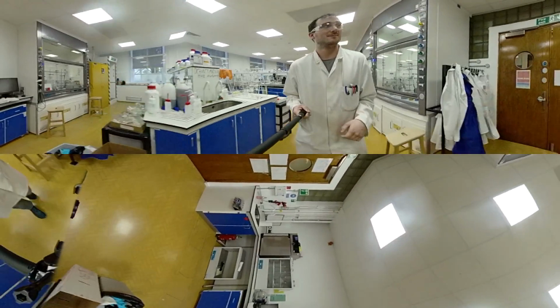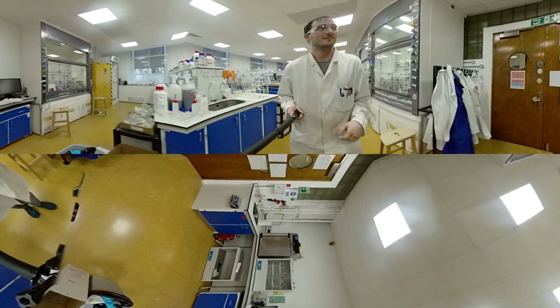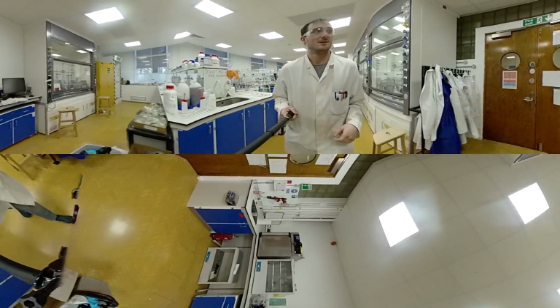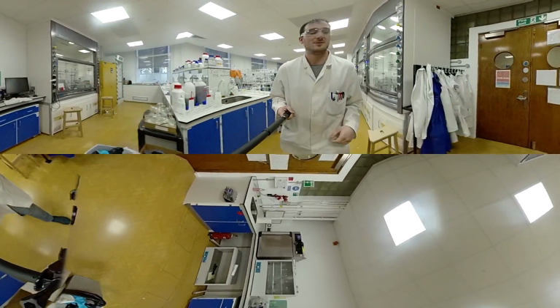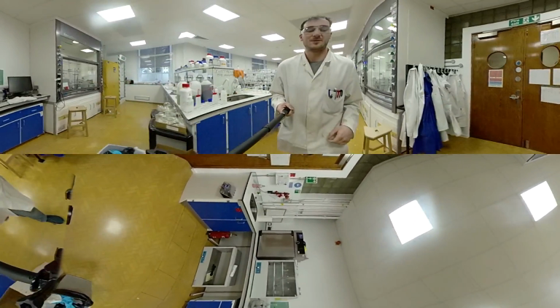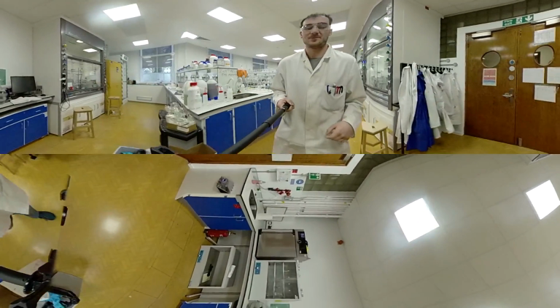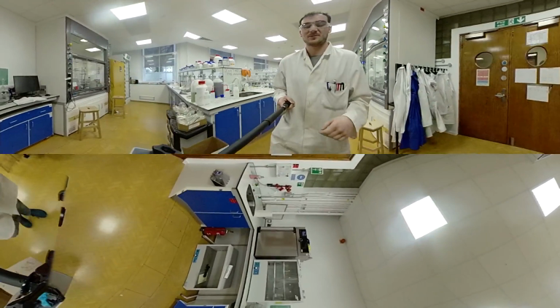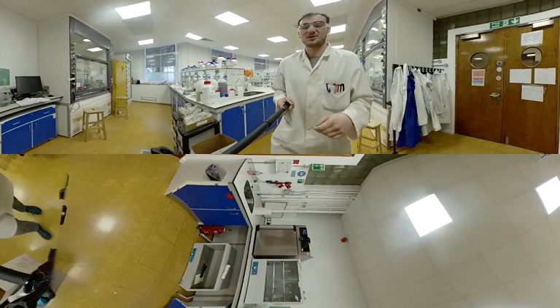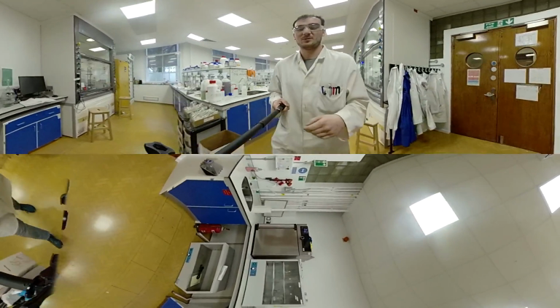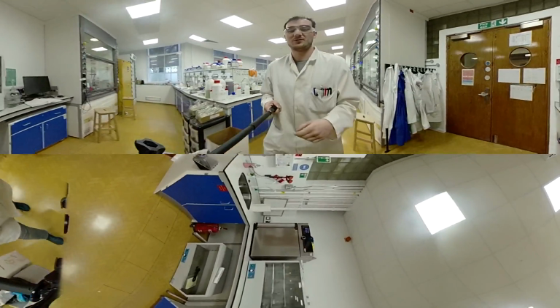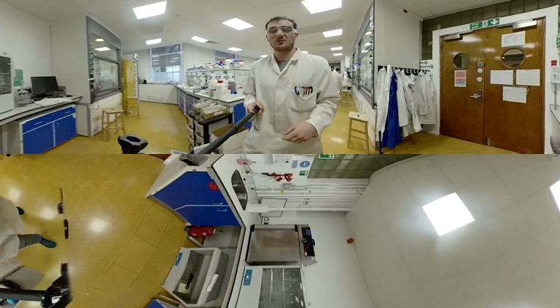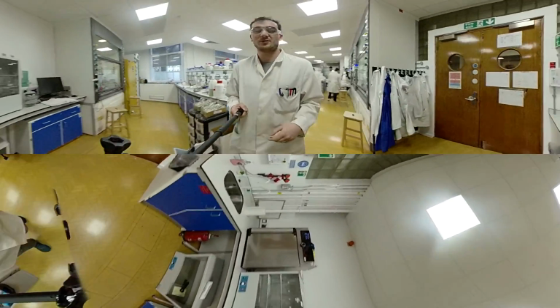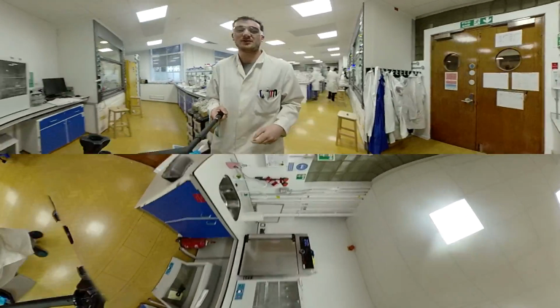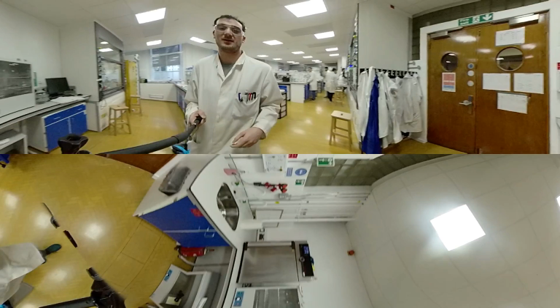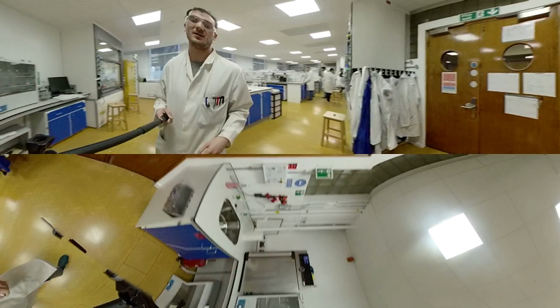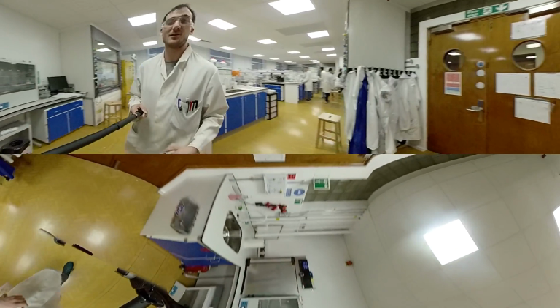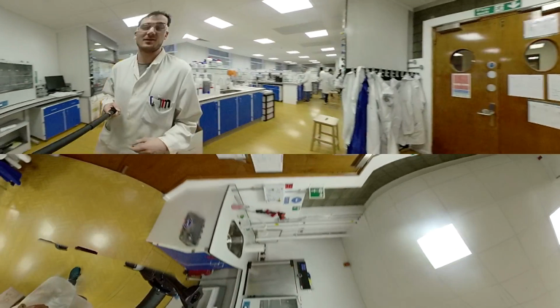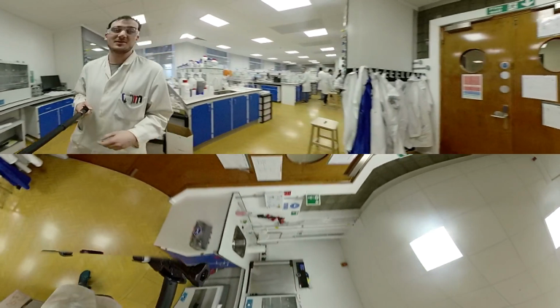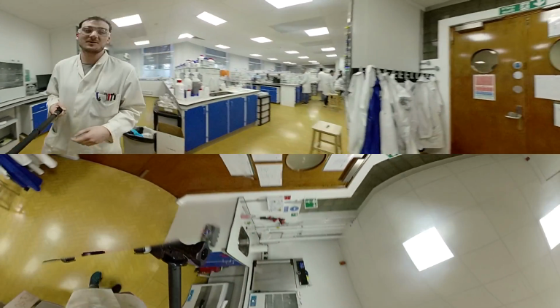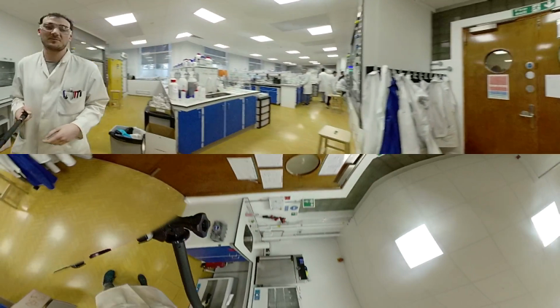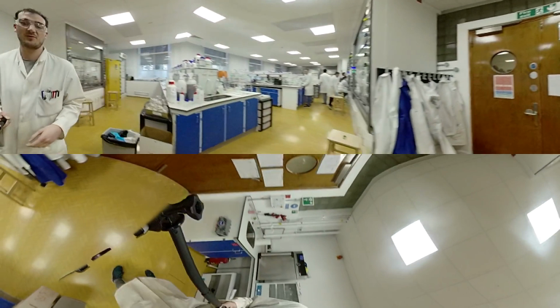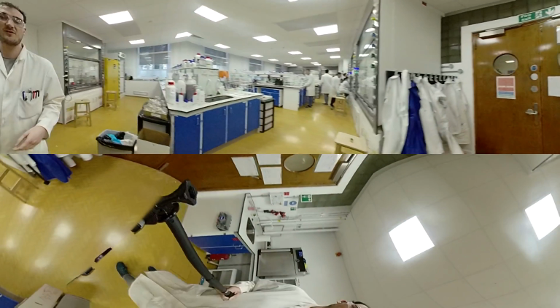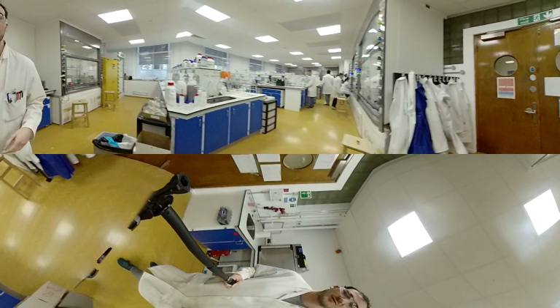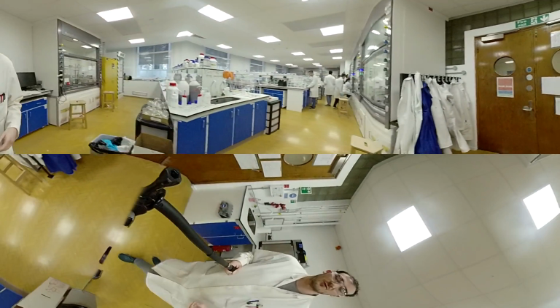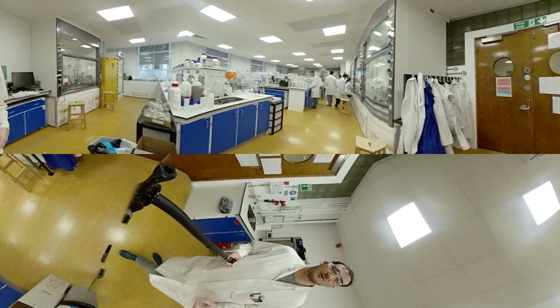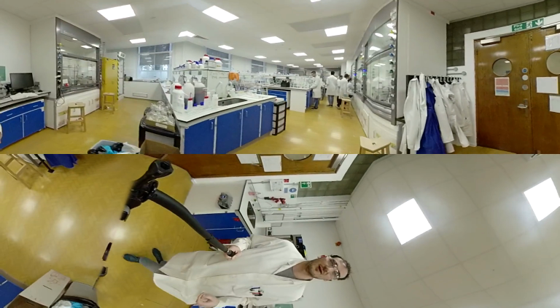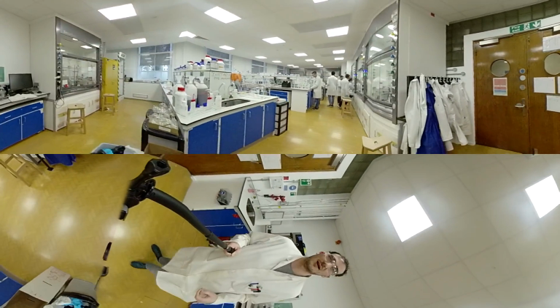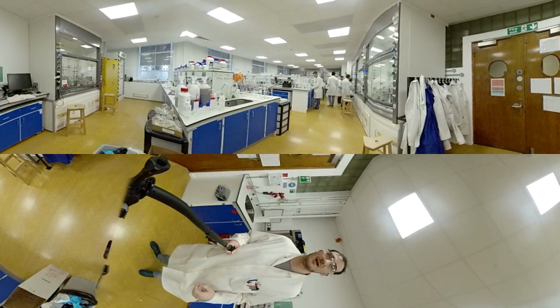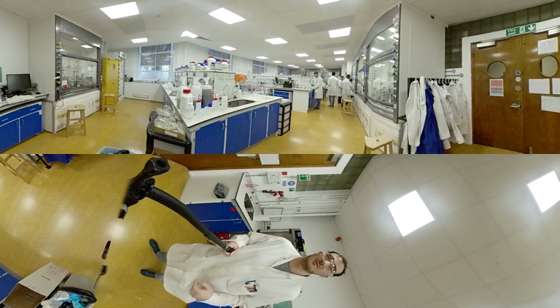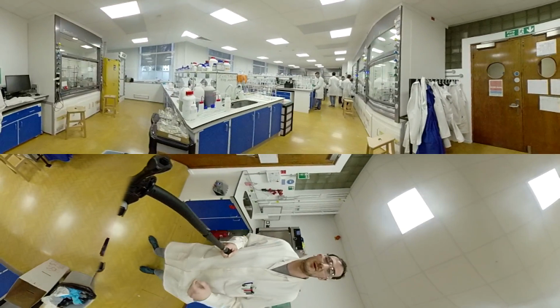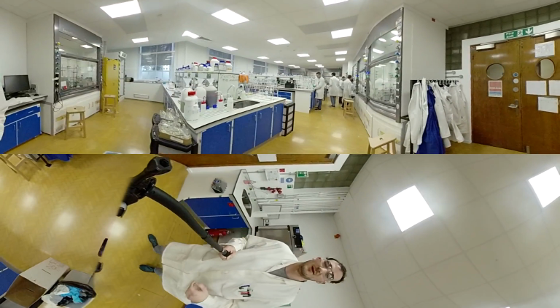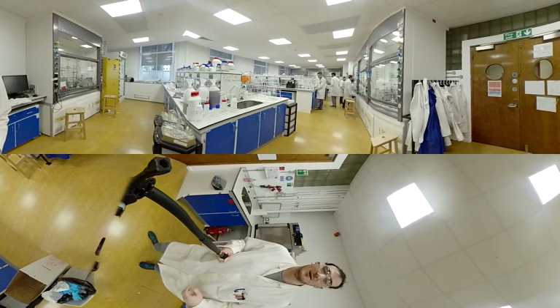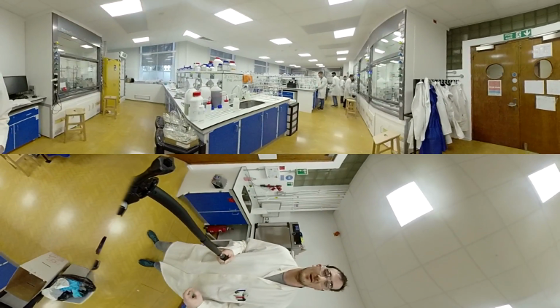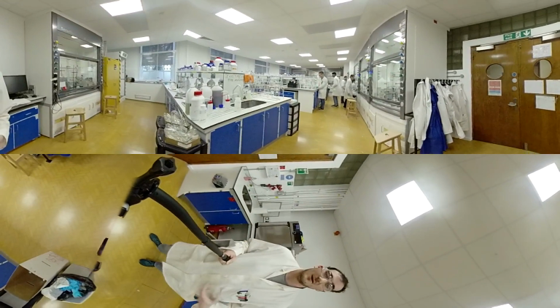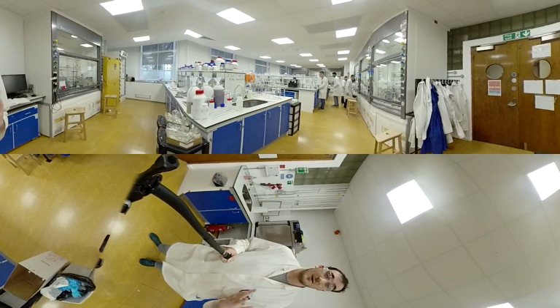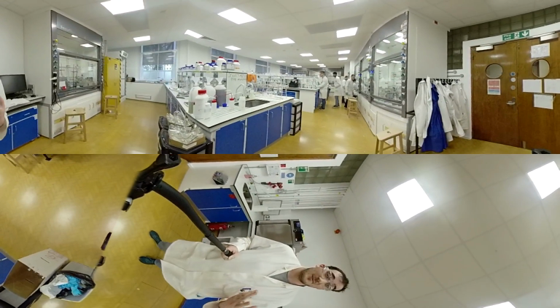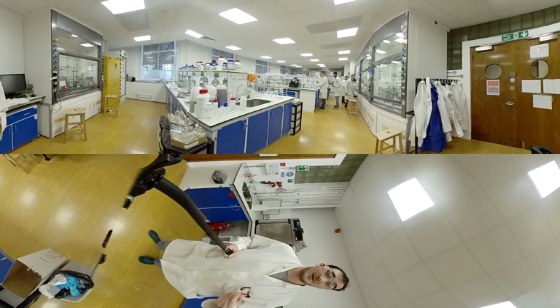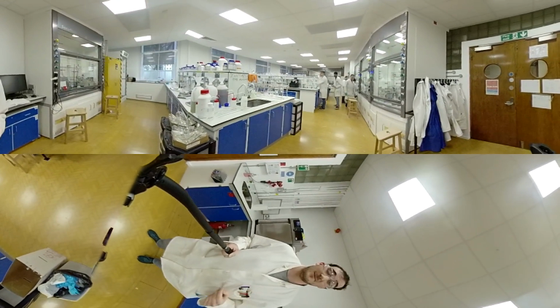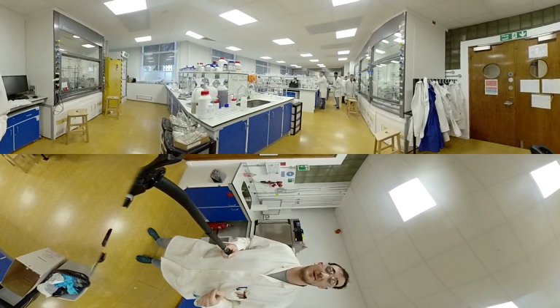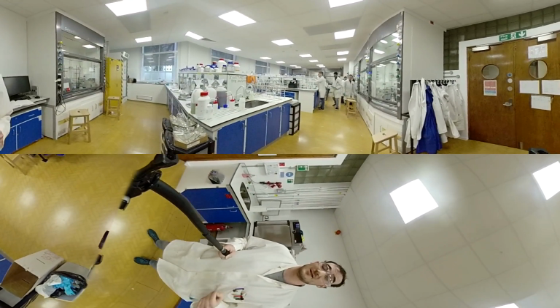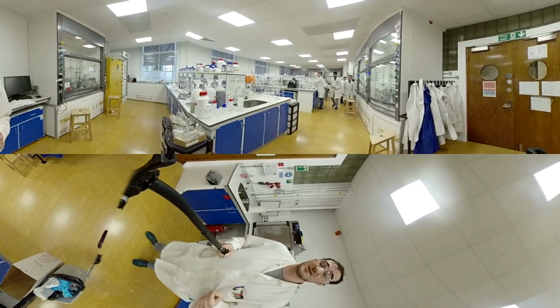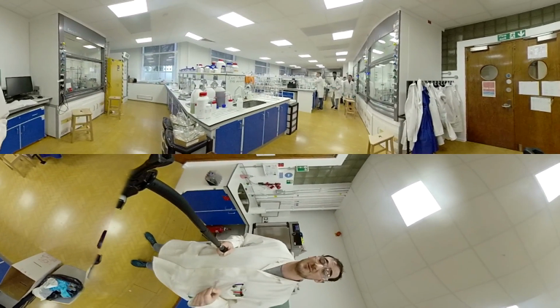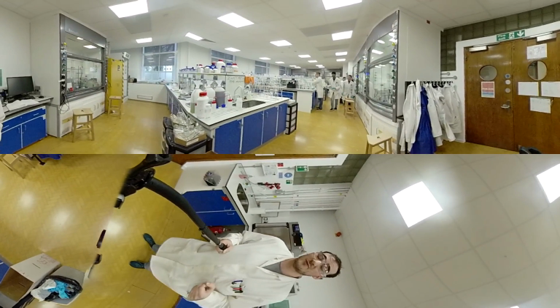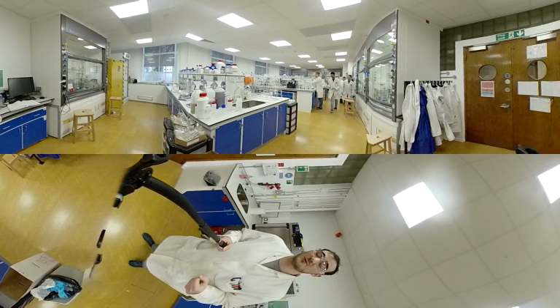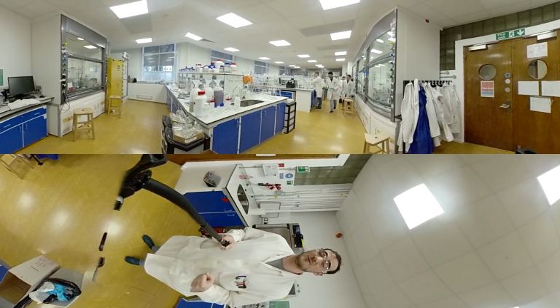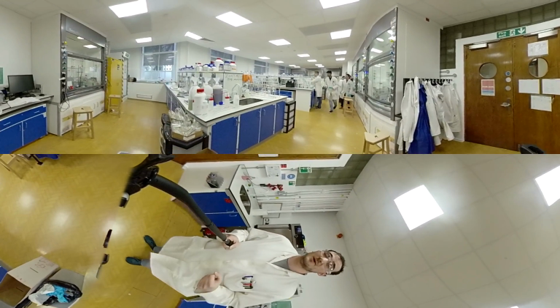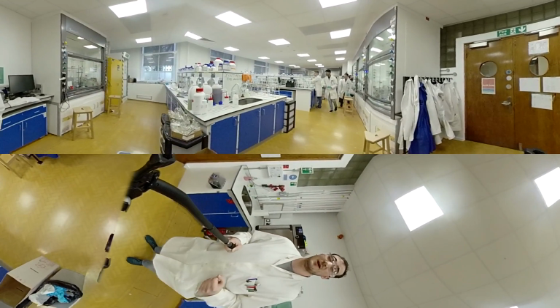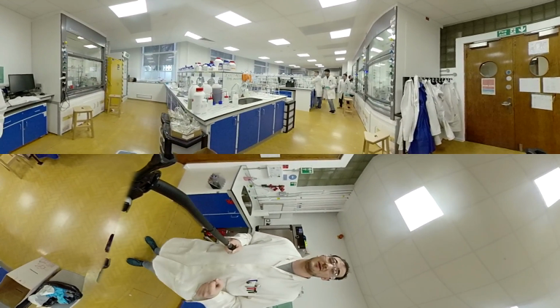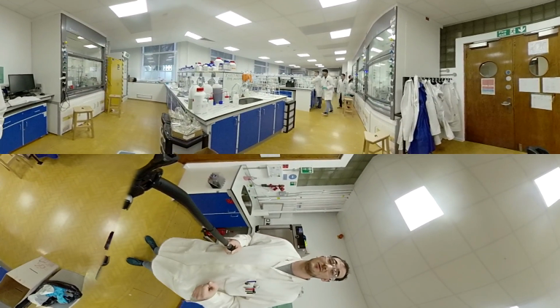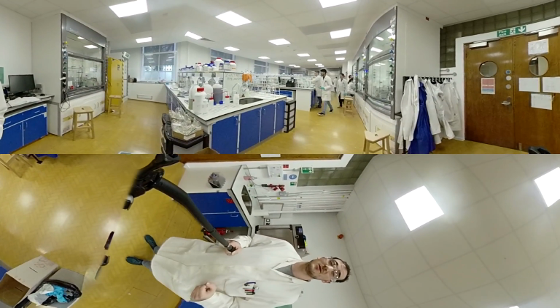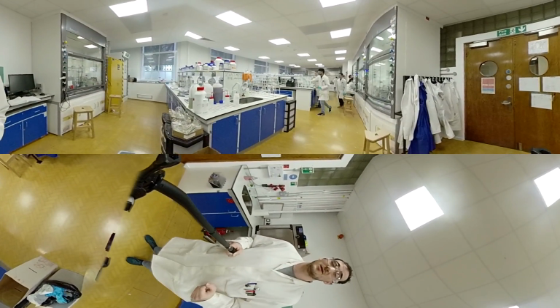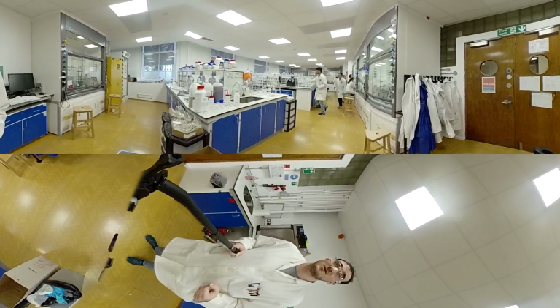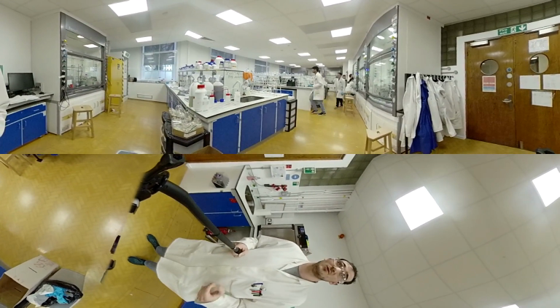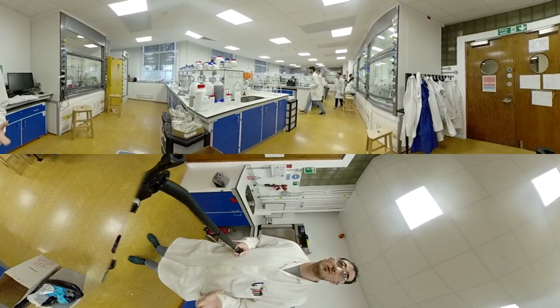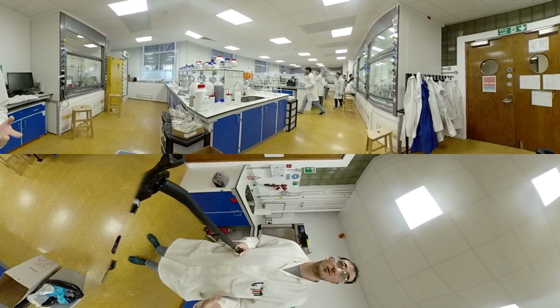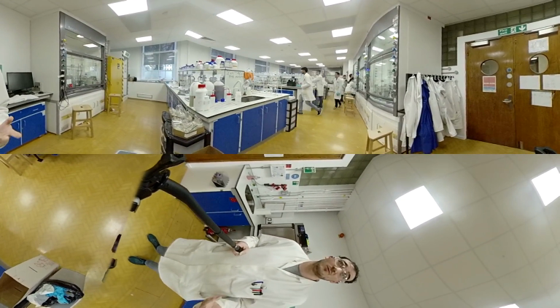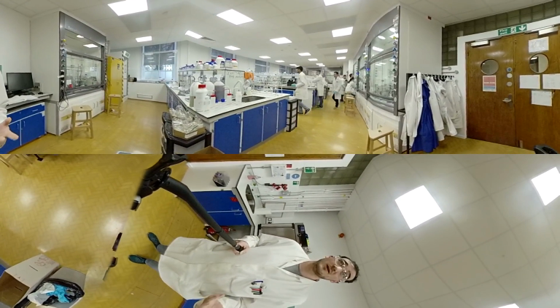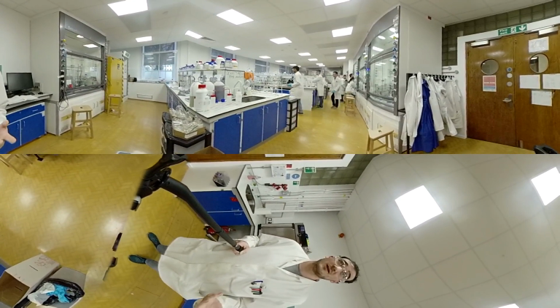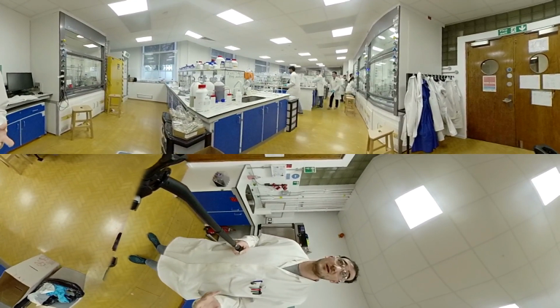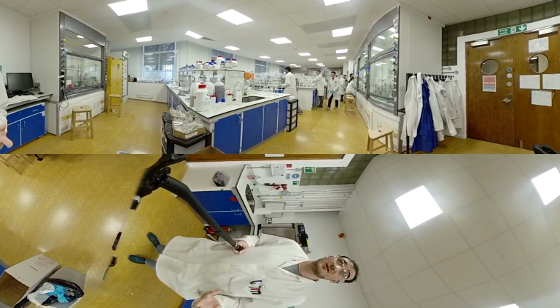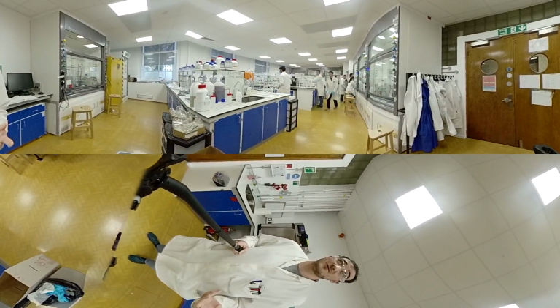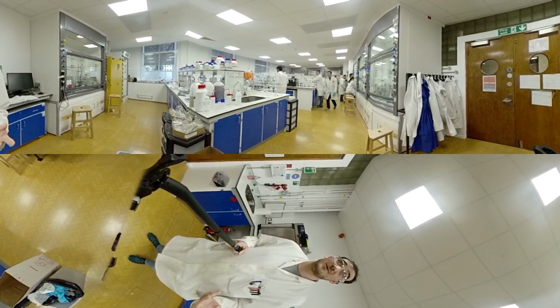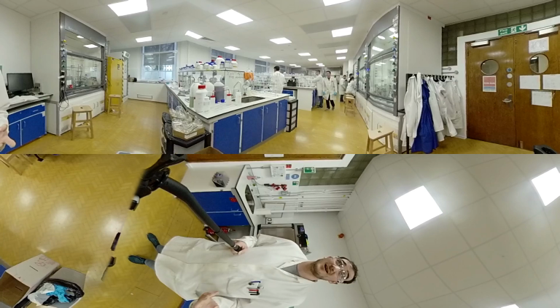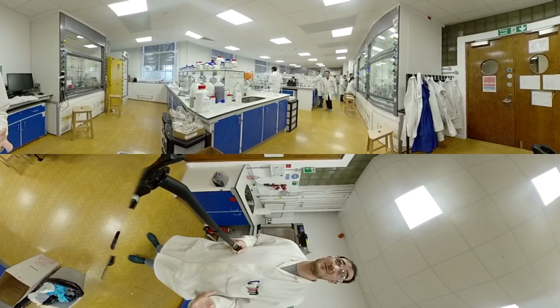Well, hope everyone liked this brief tour of the lab, and as said before, I will see you all in college perhaps.